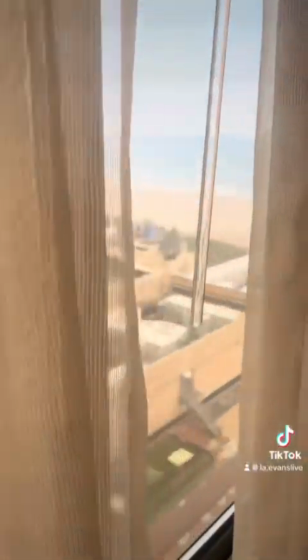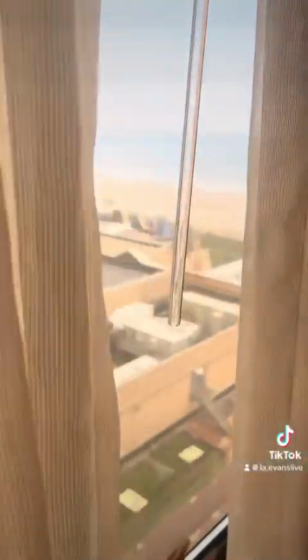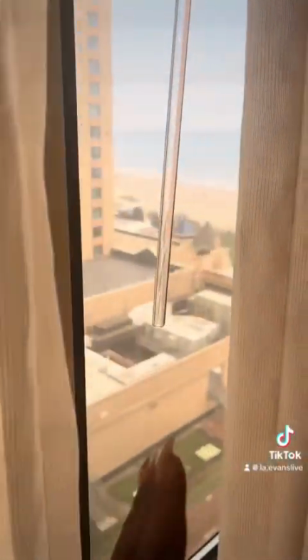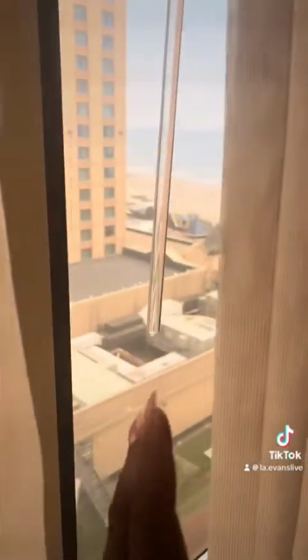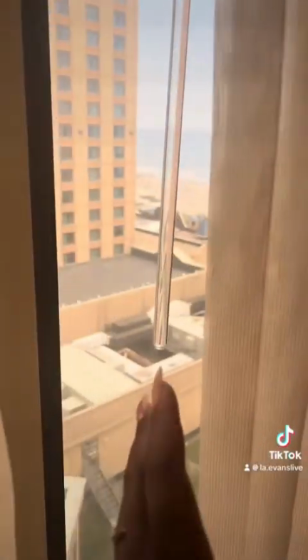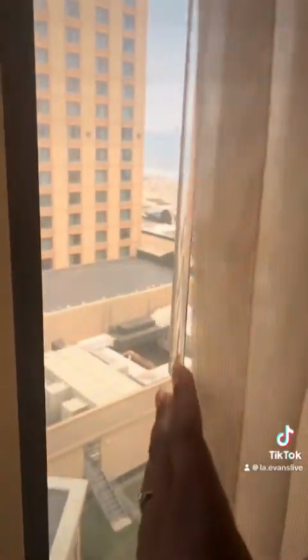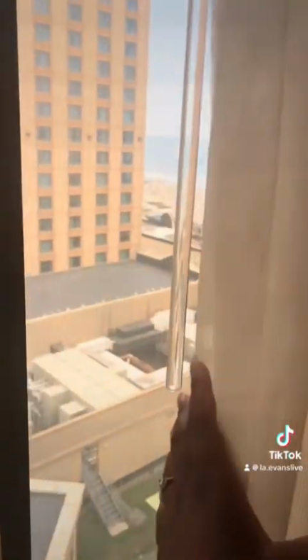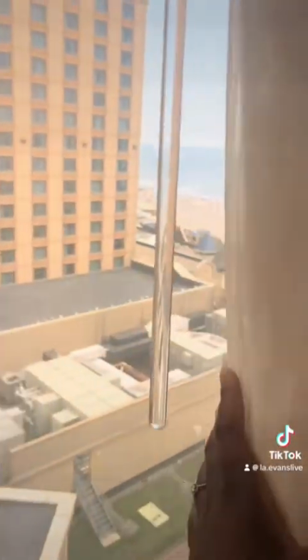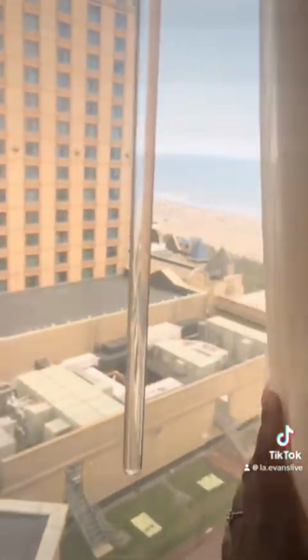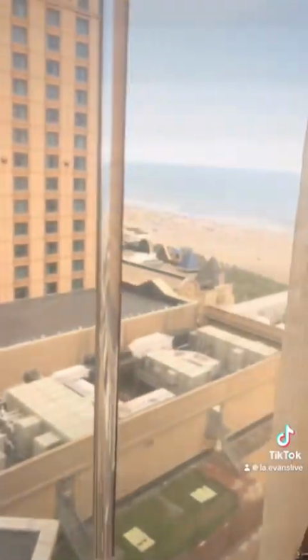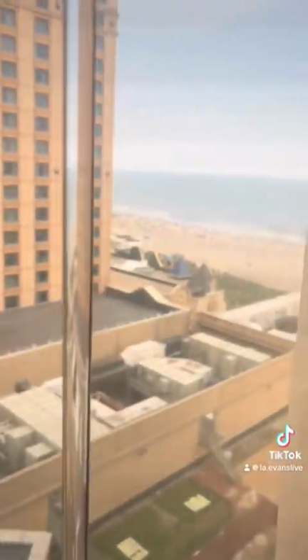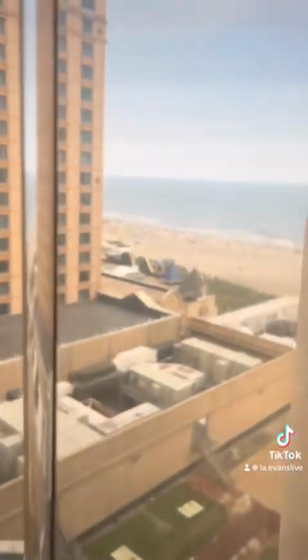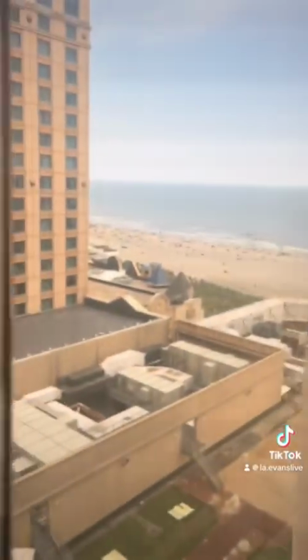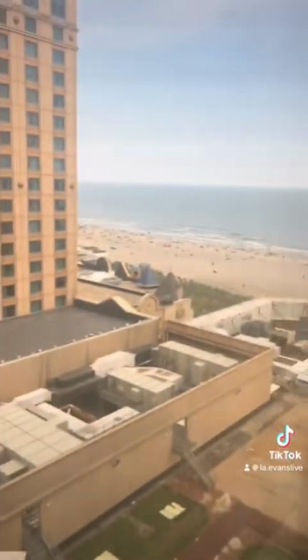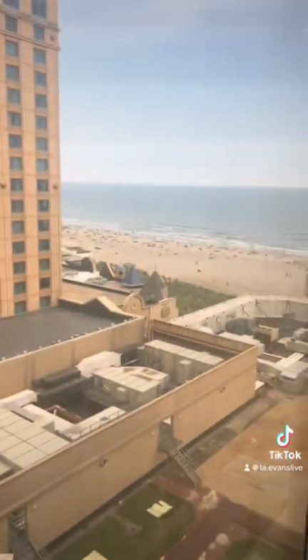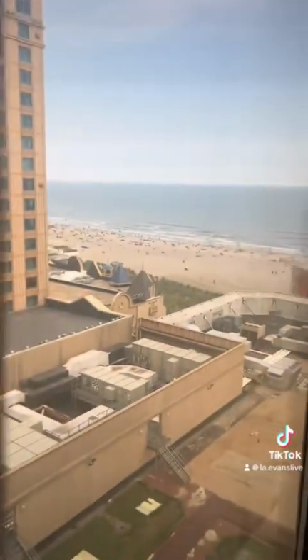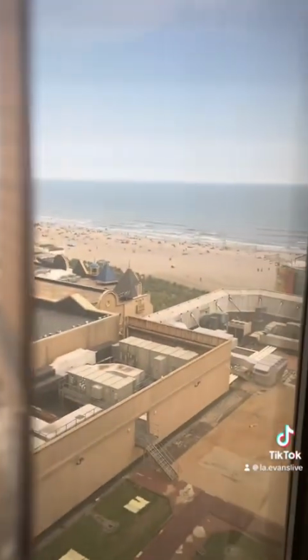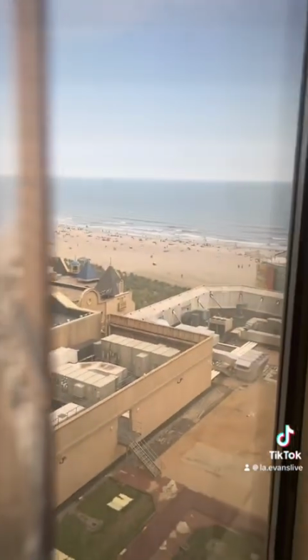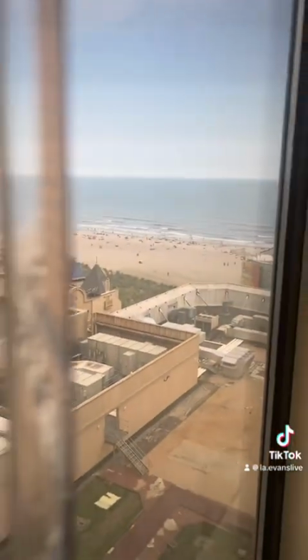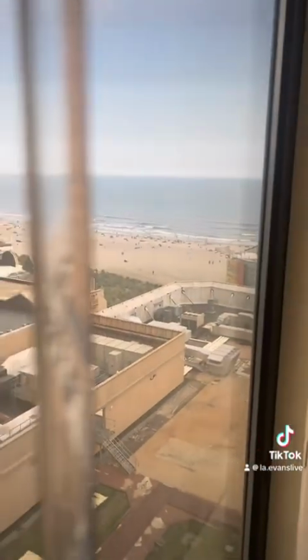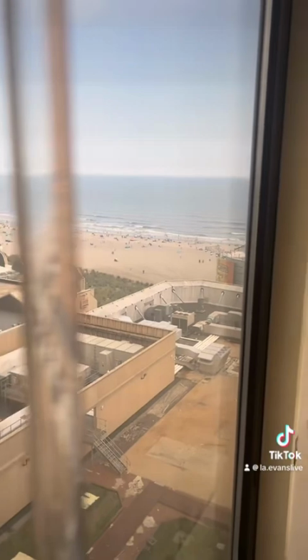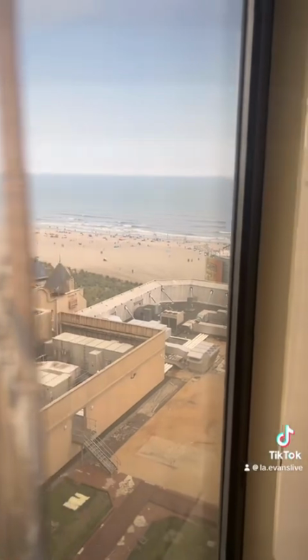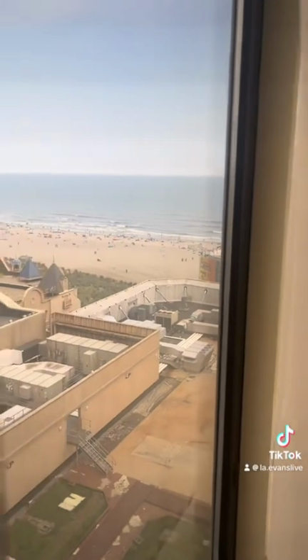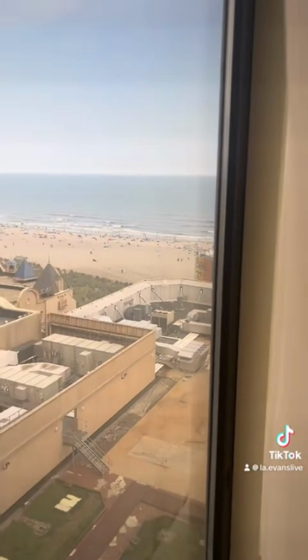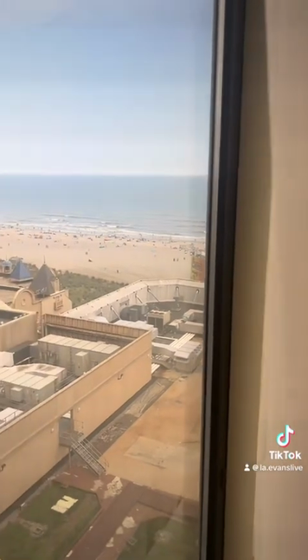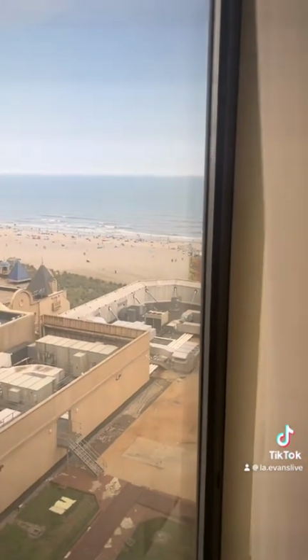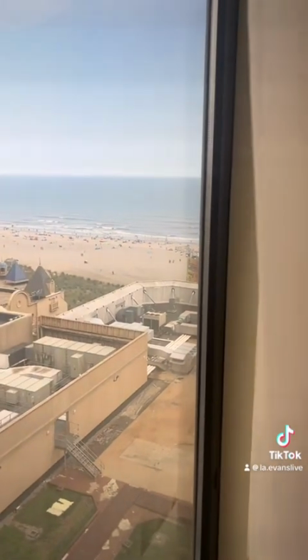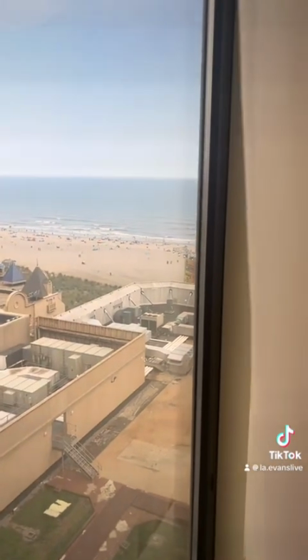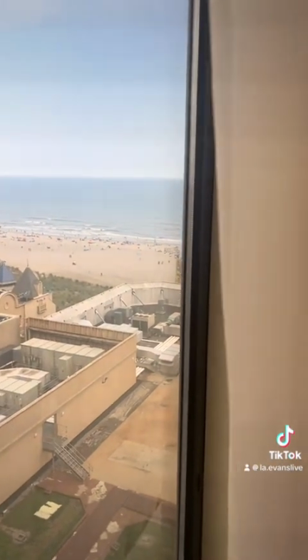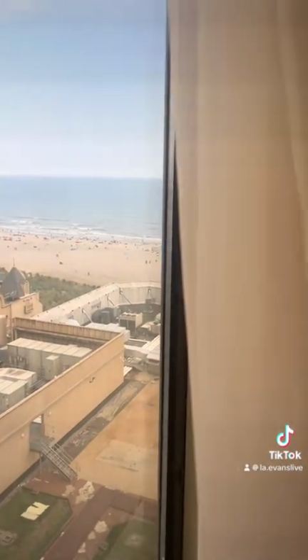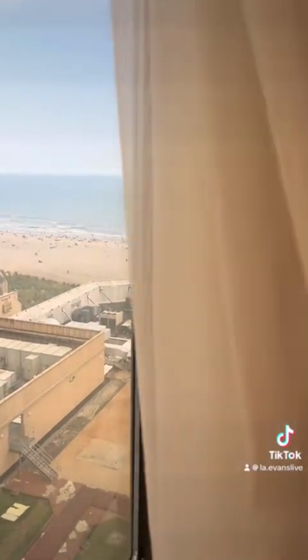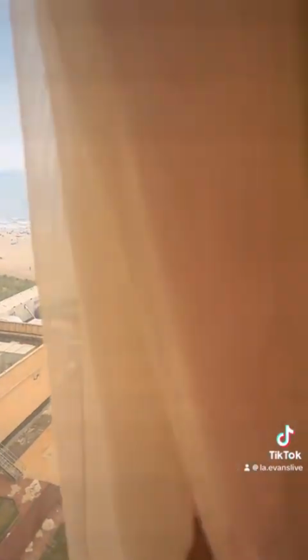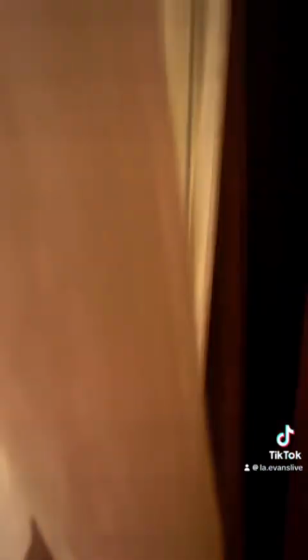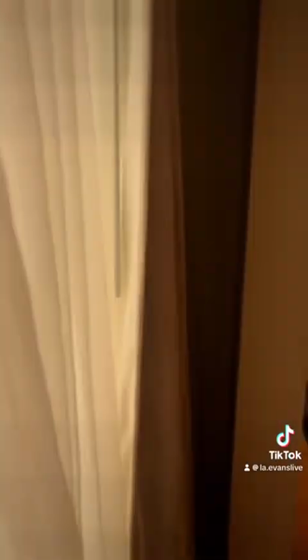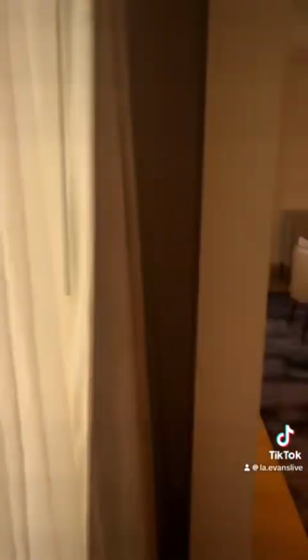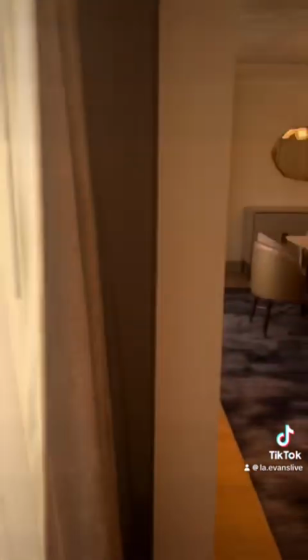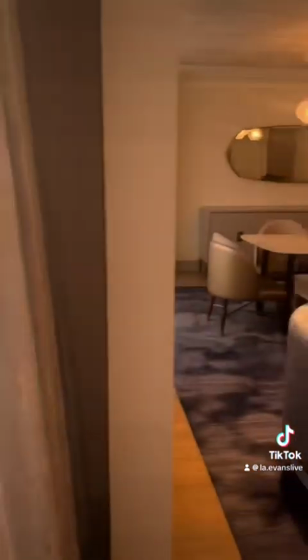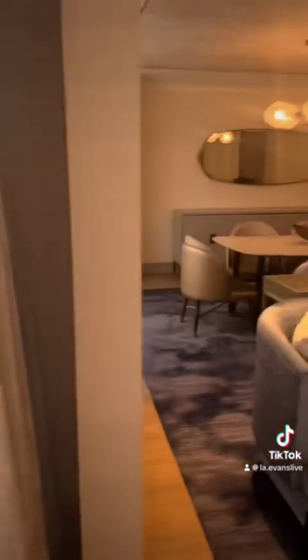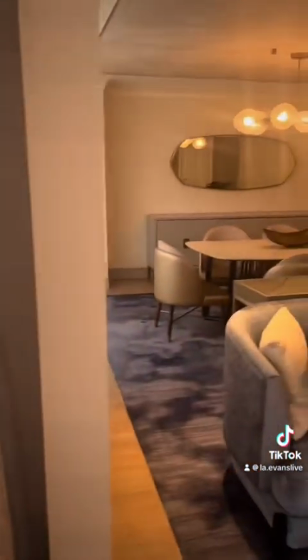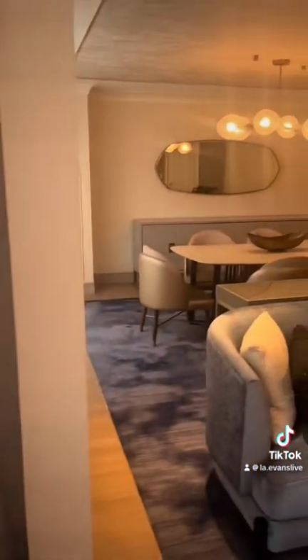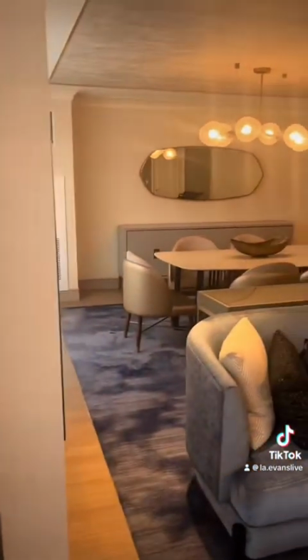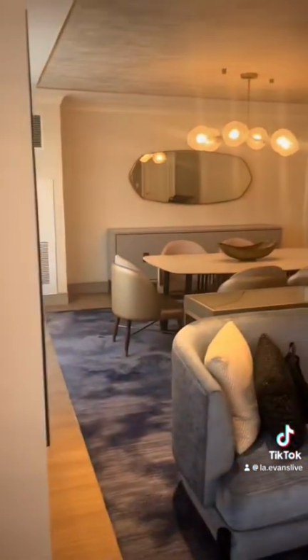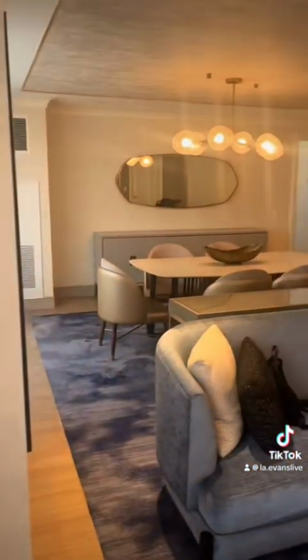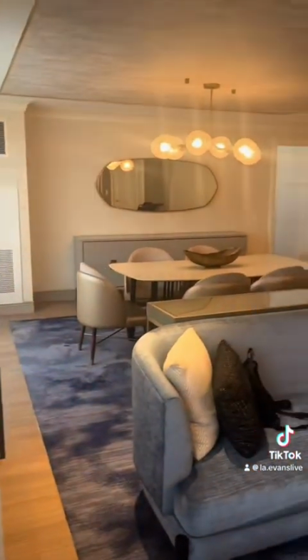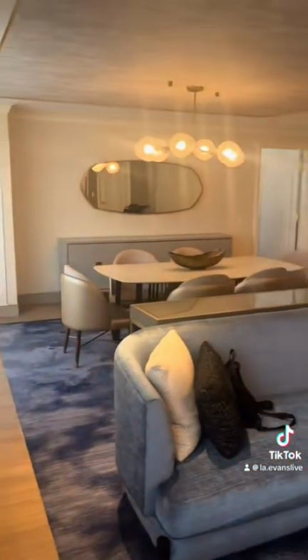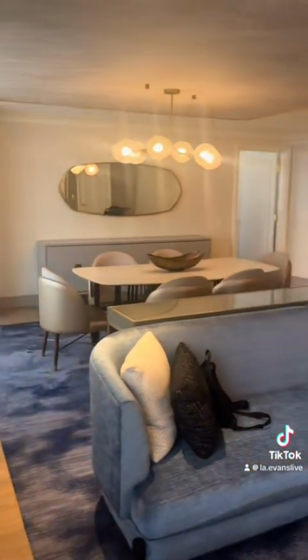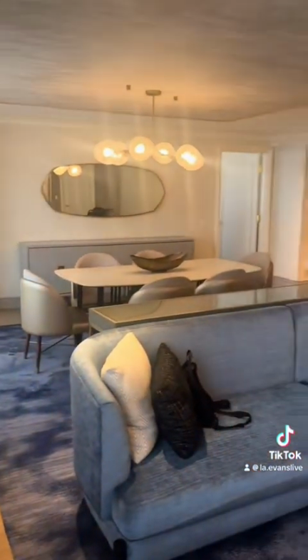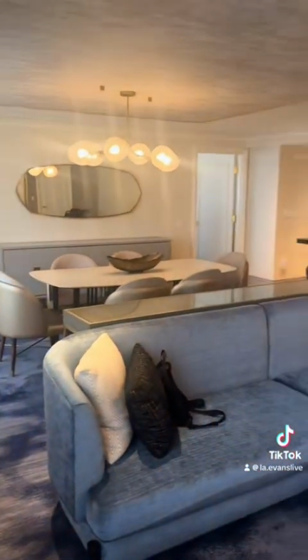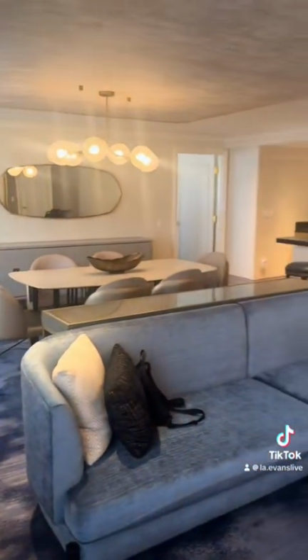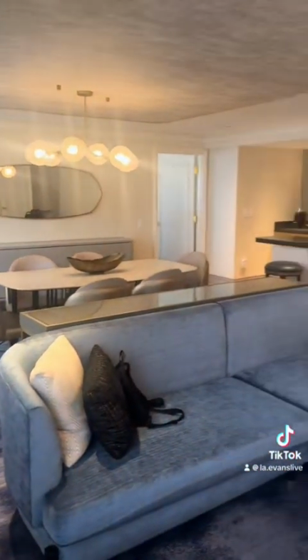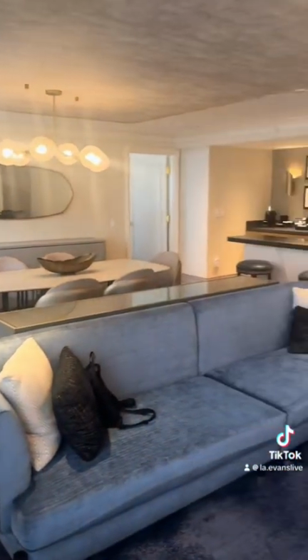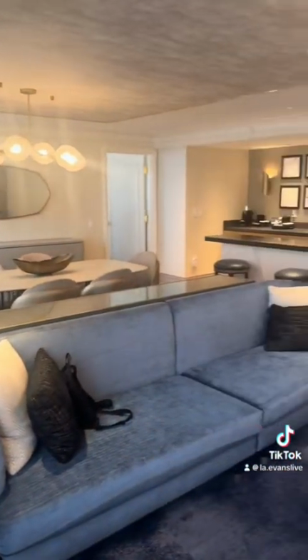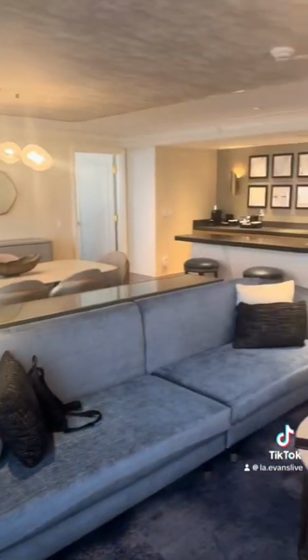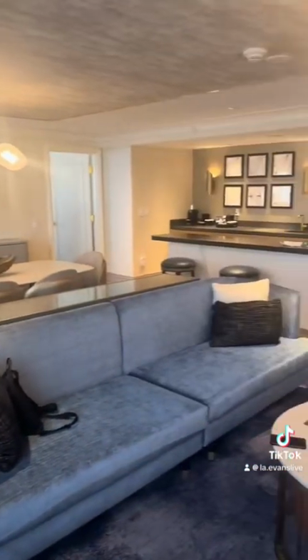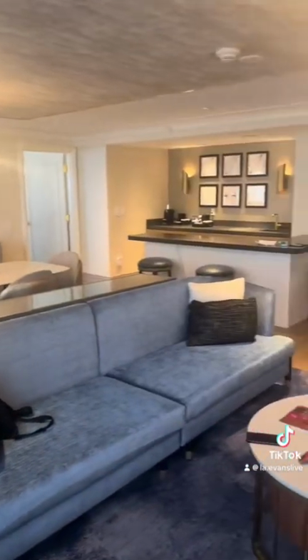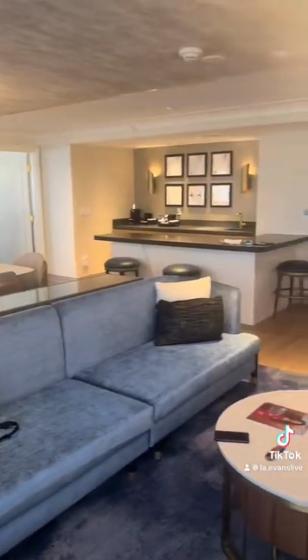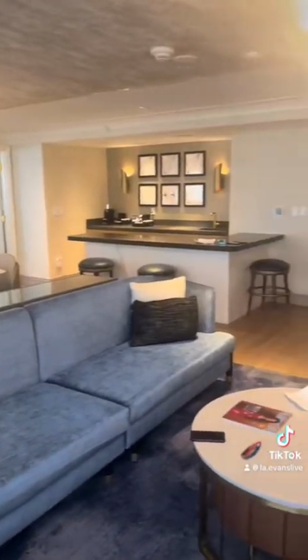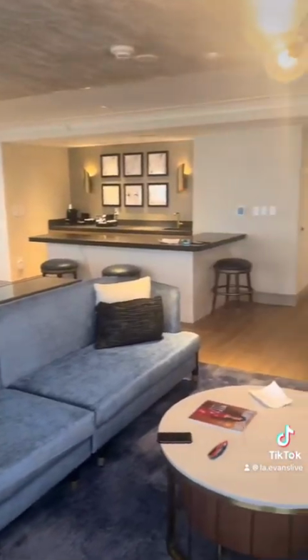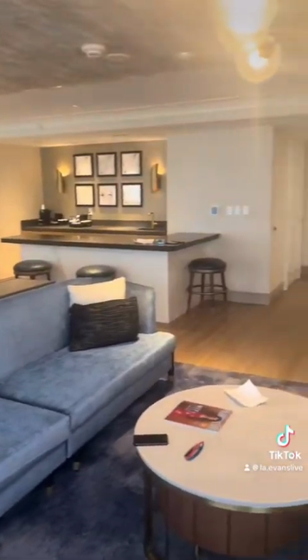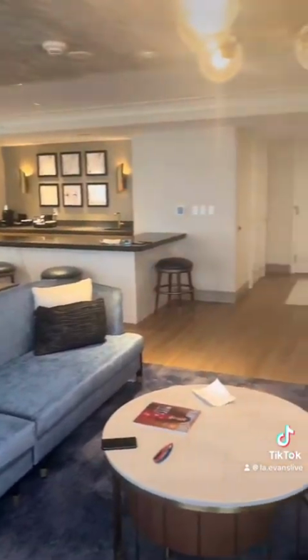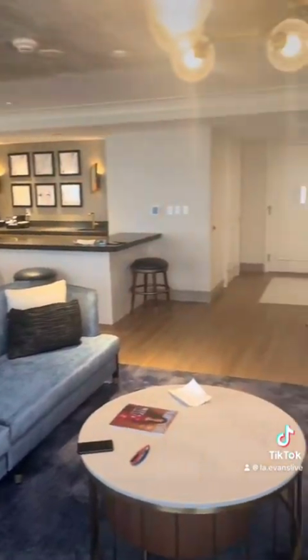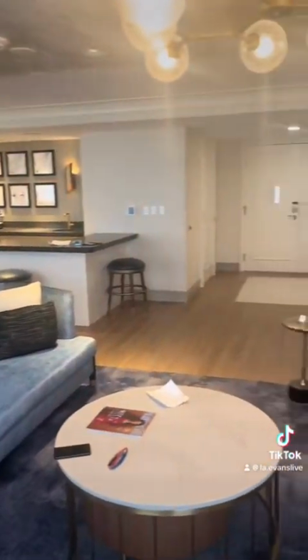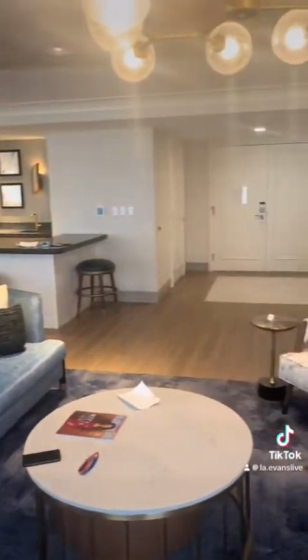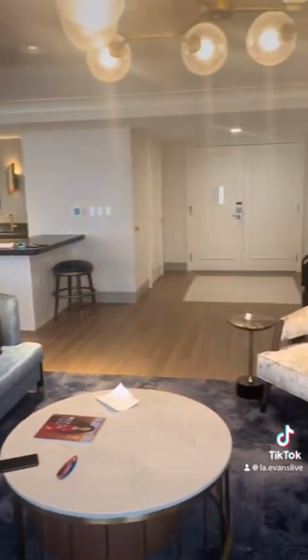The view wasn't that great from this area, but we were still able to have a partial ocean view.